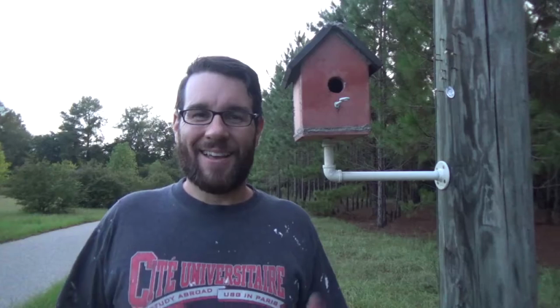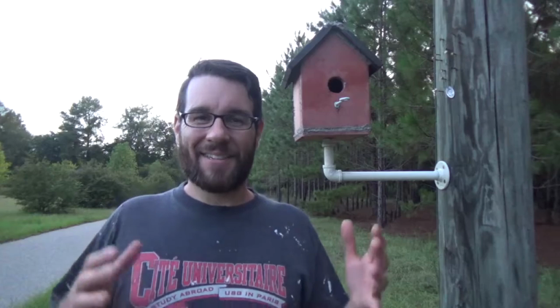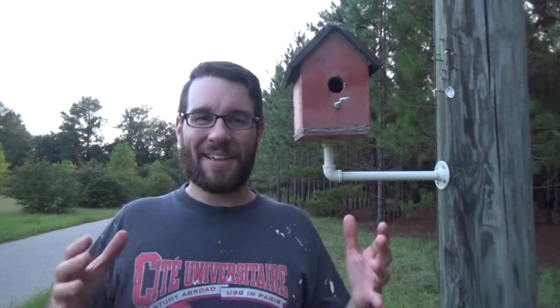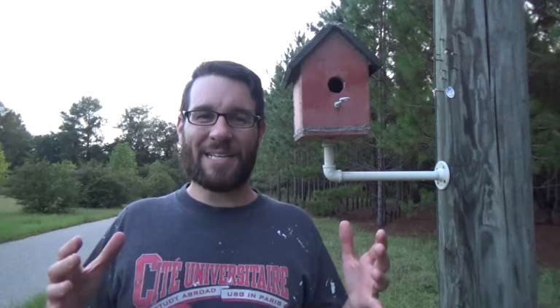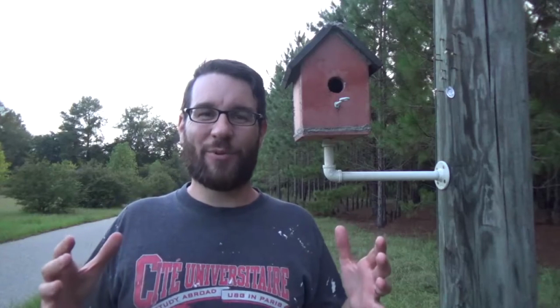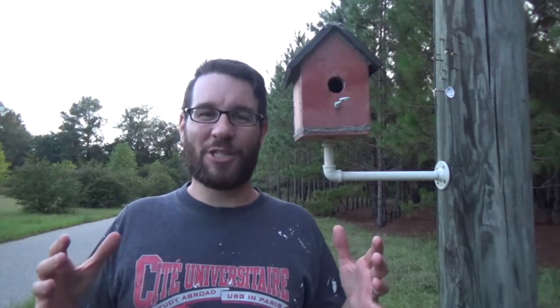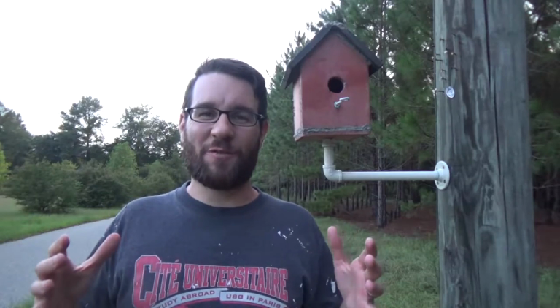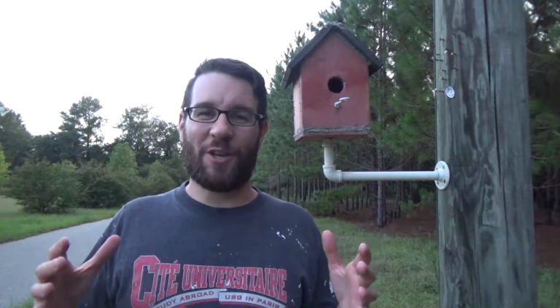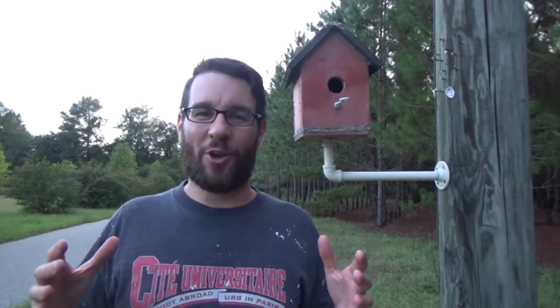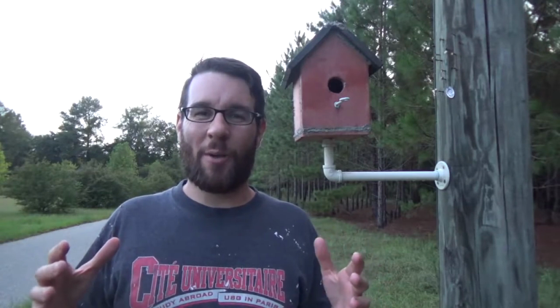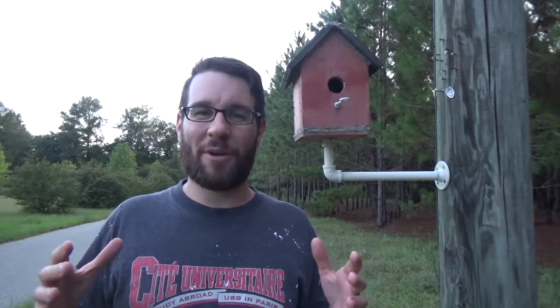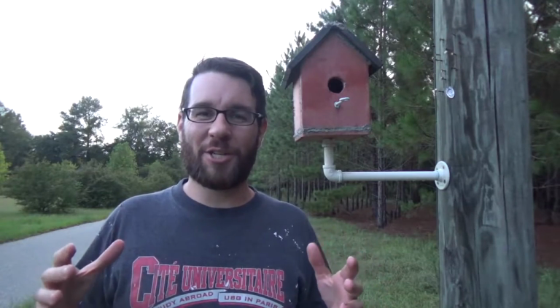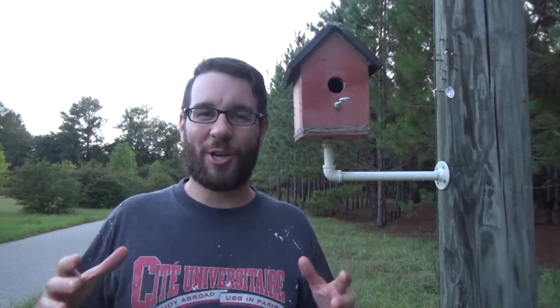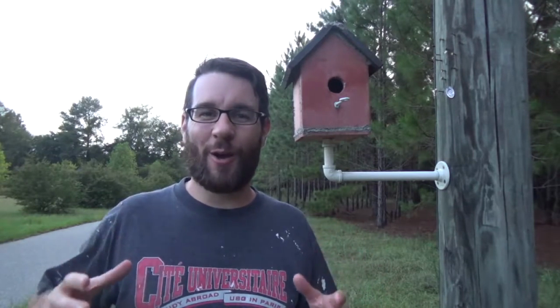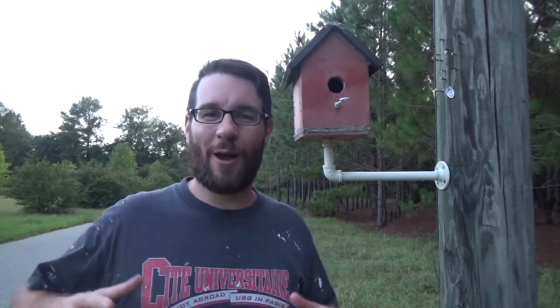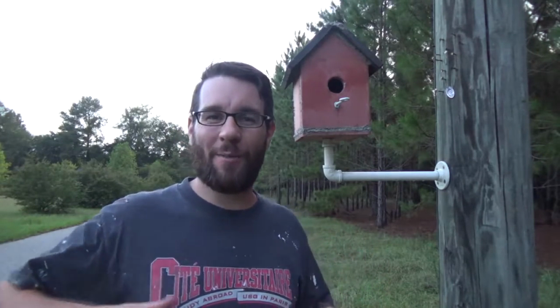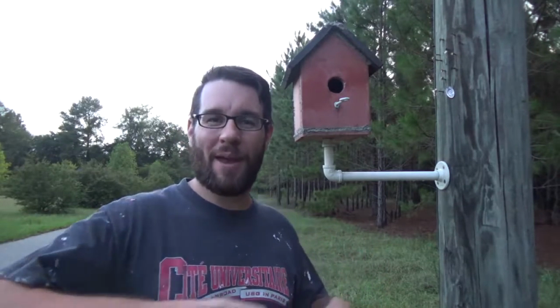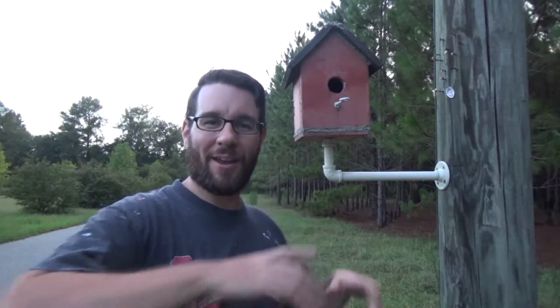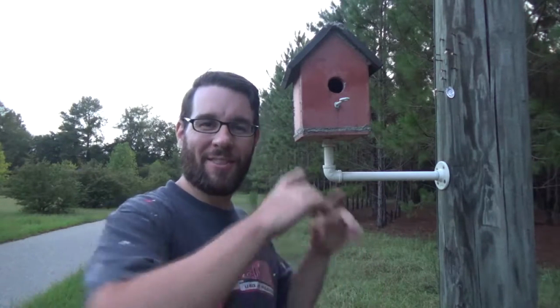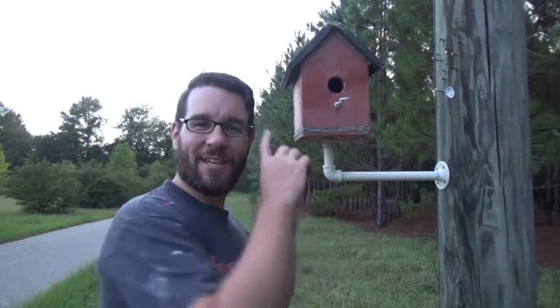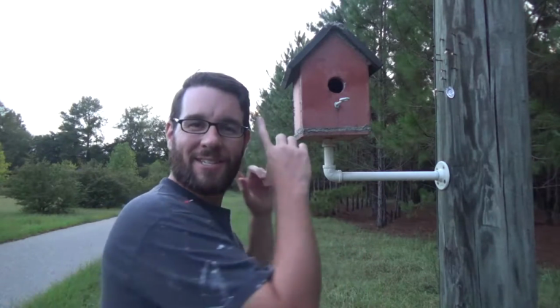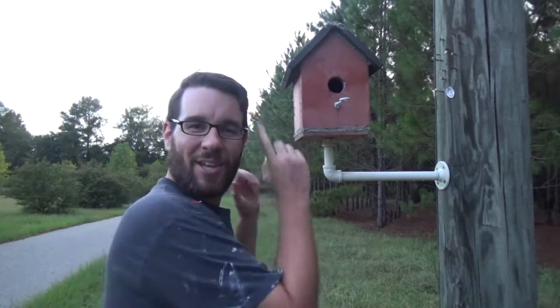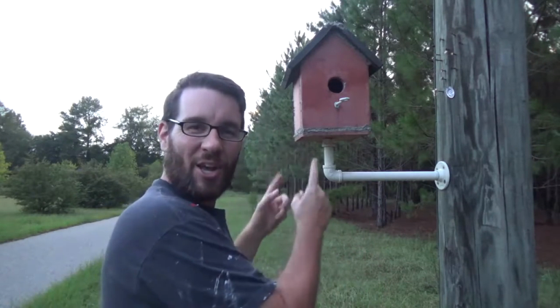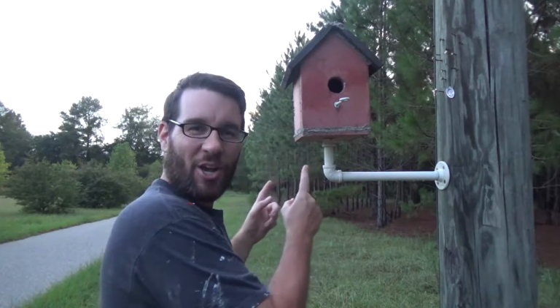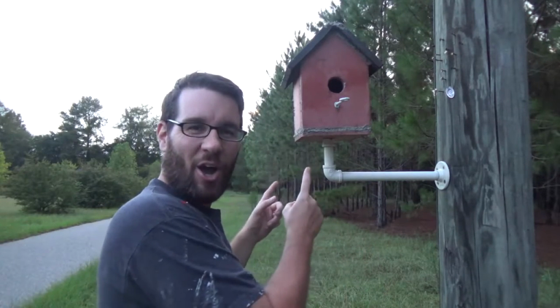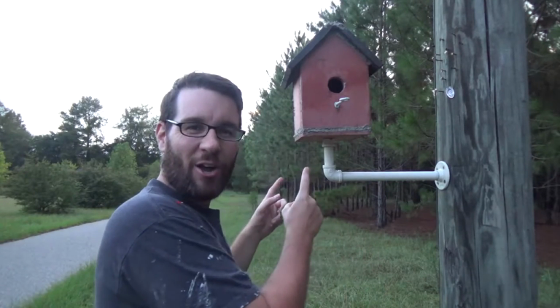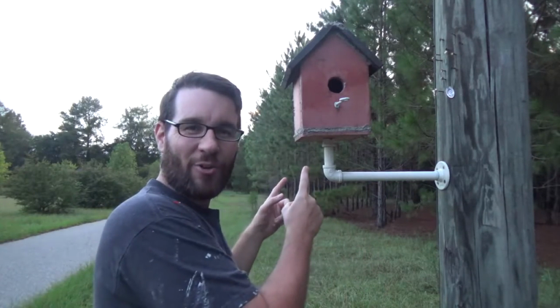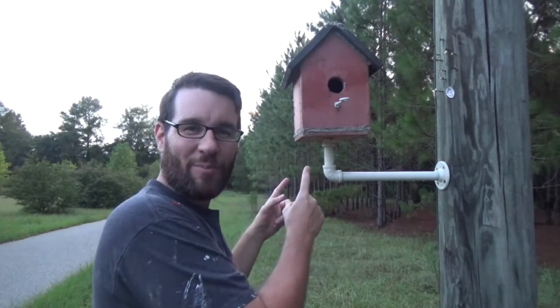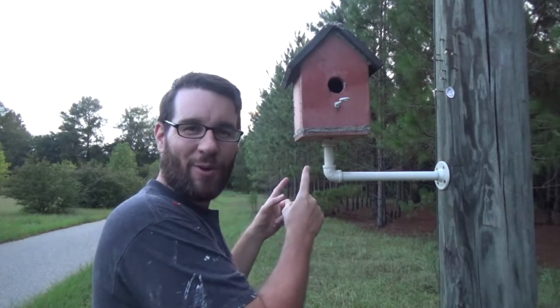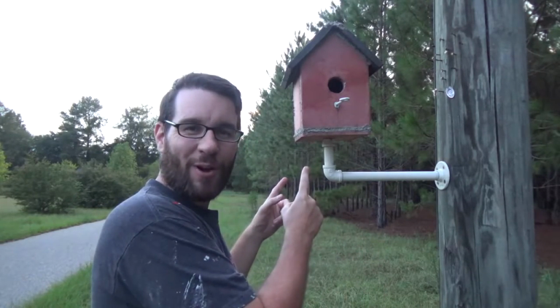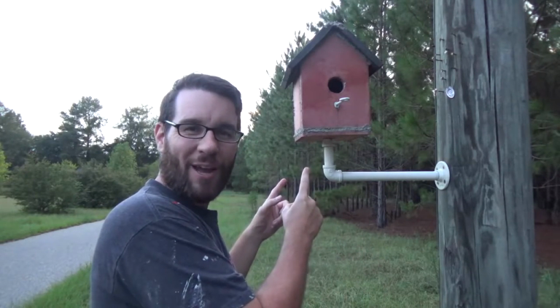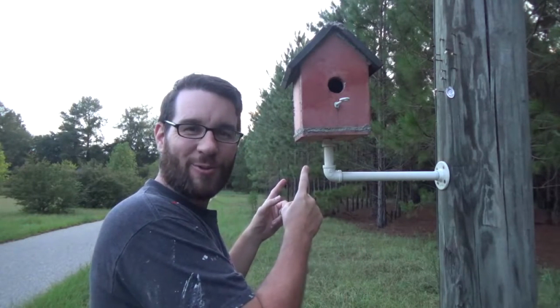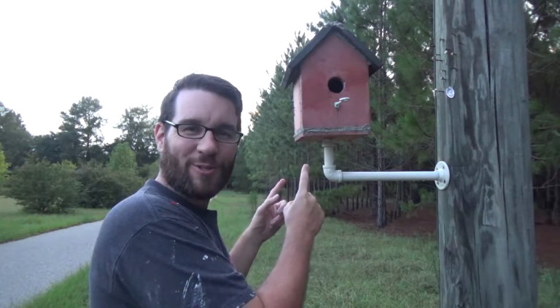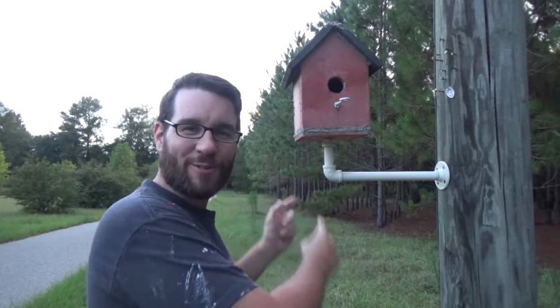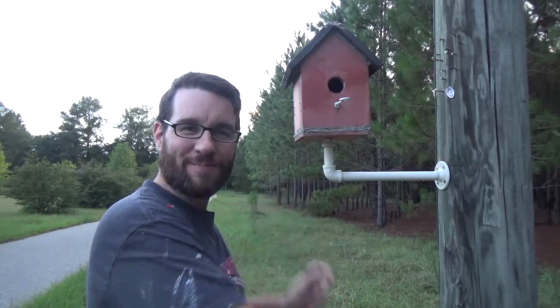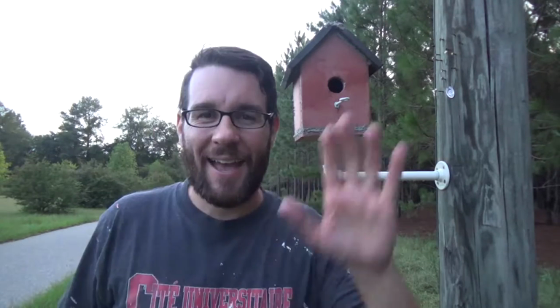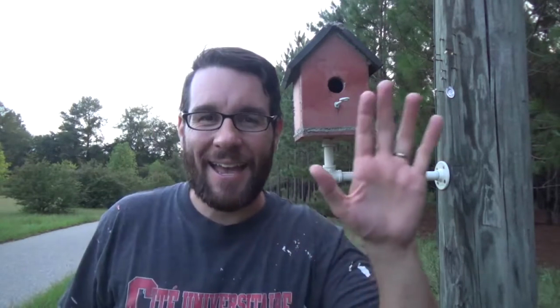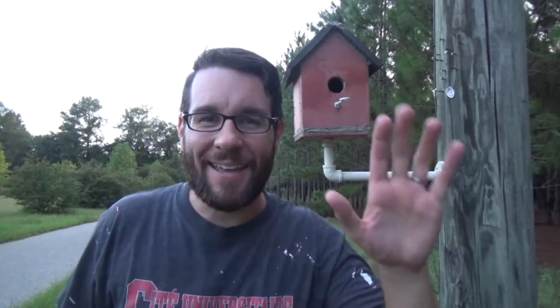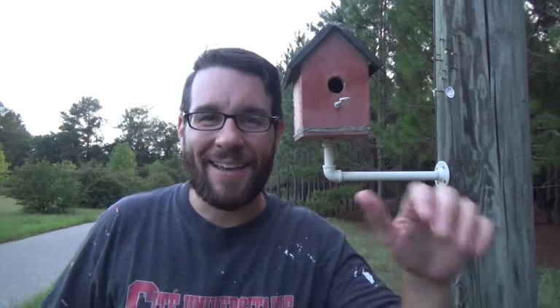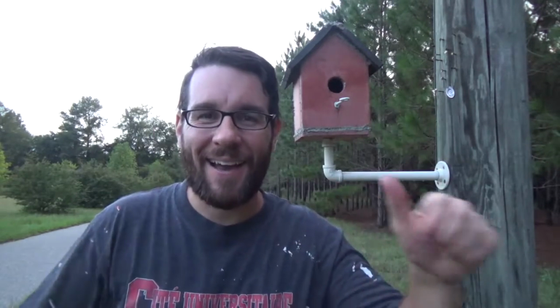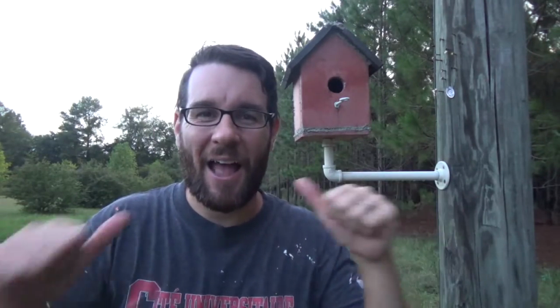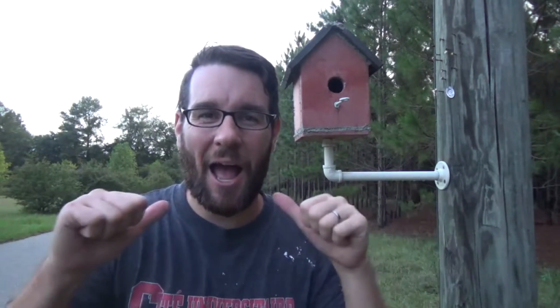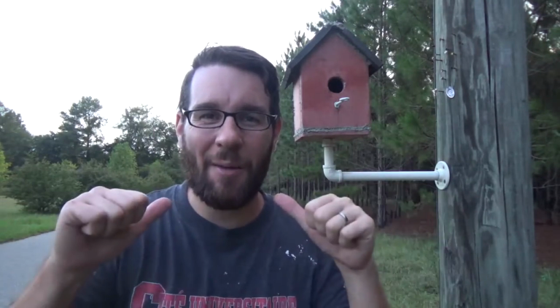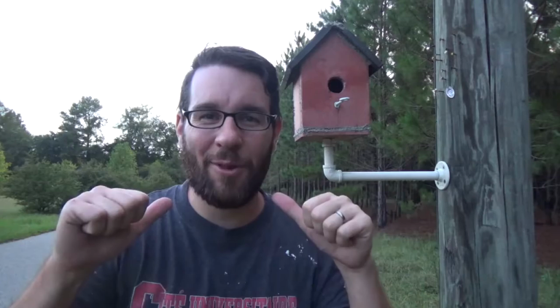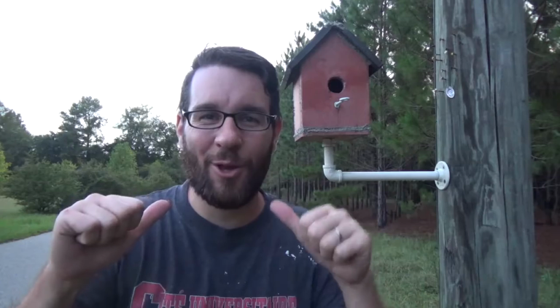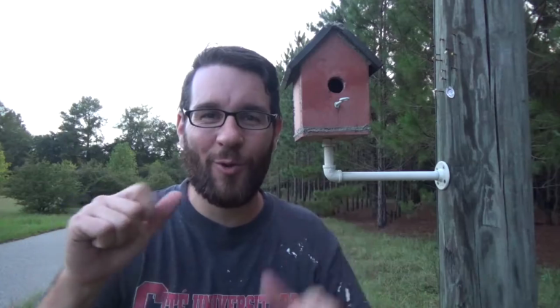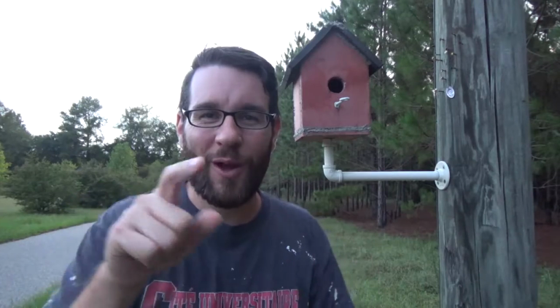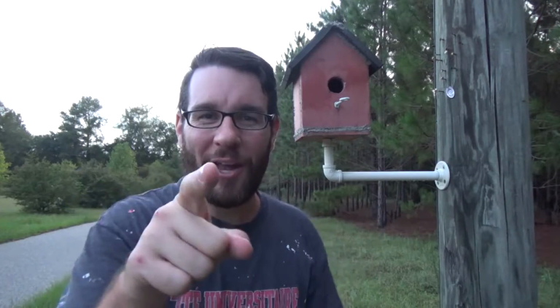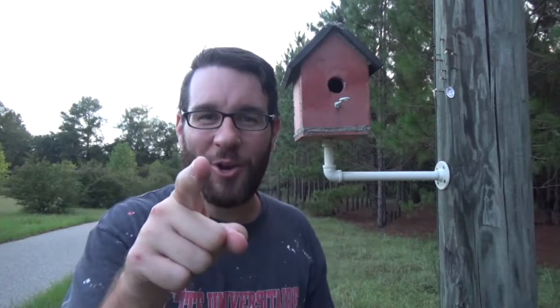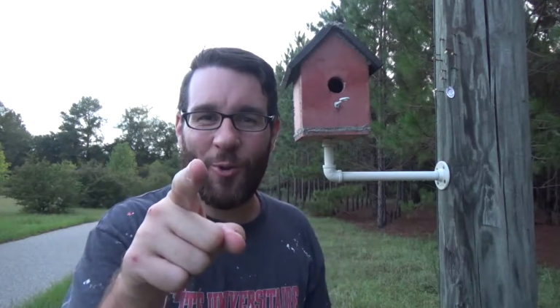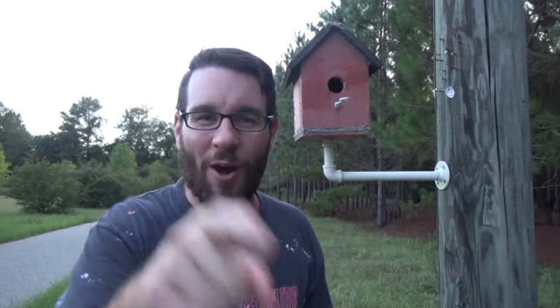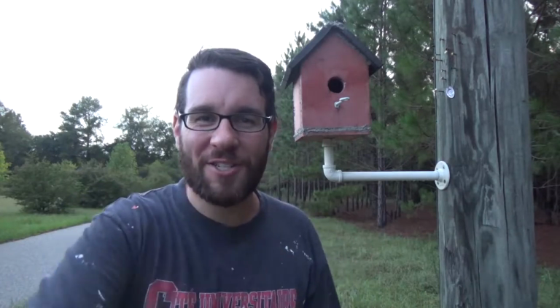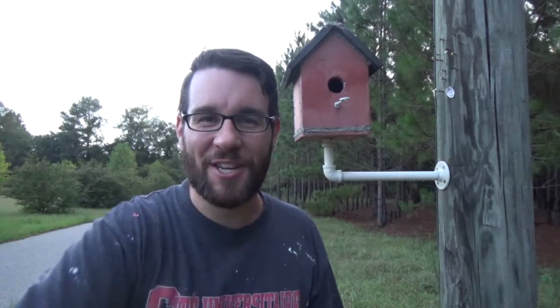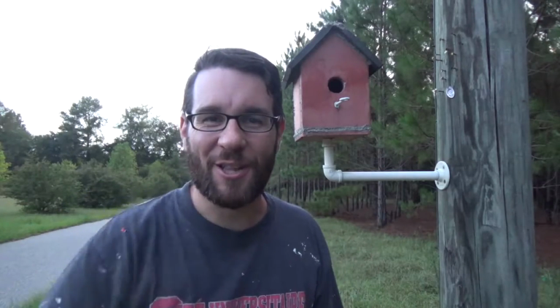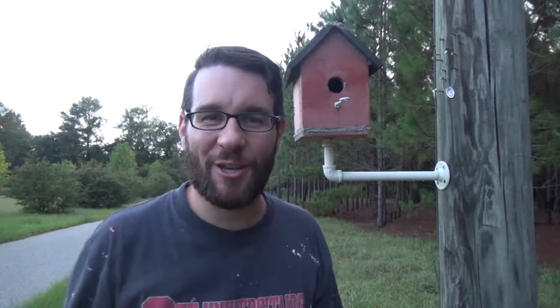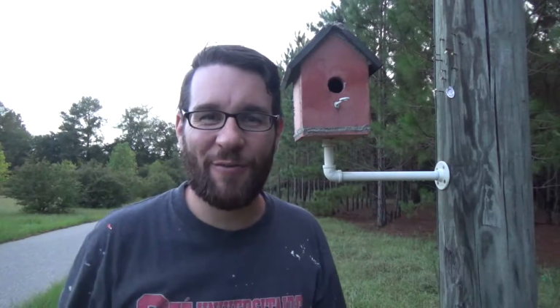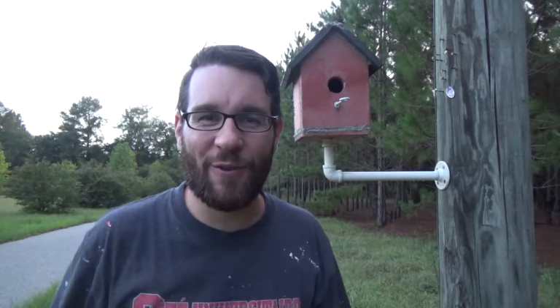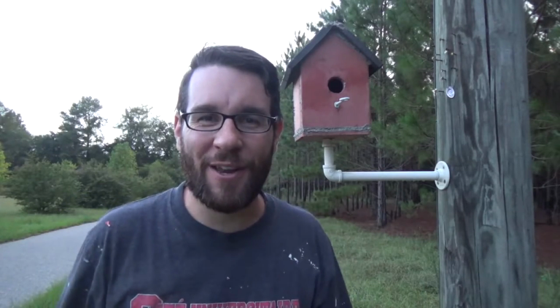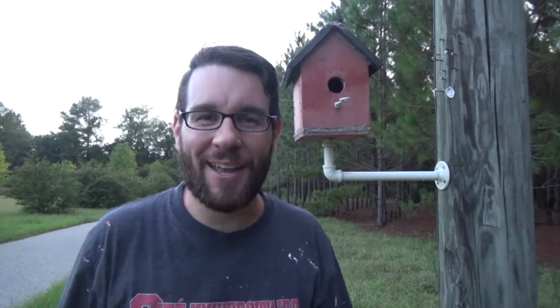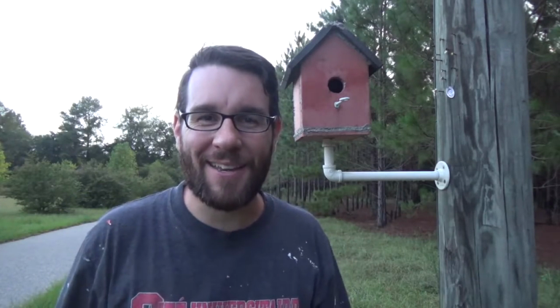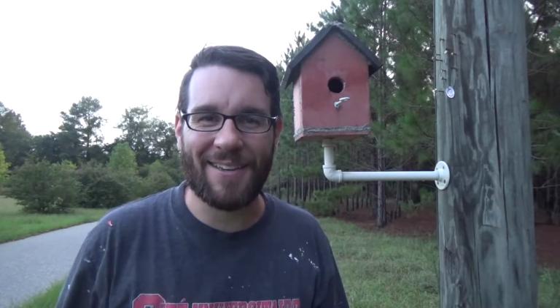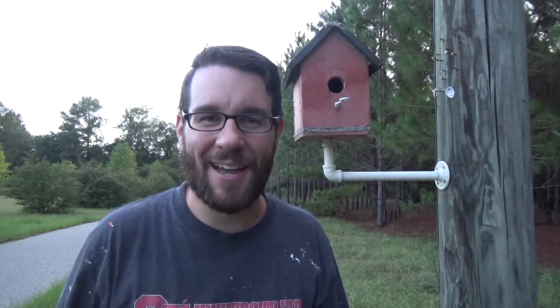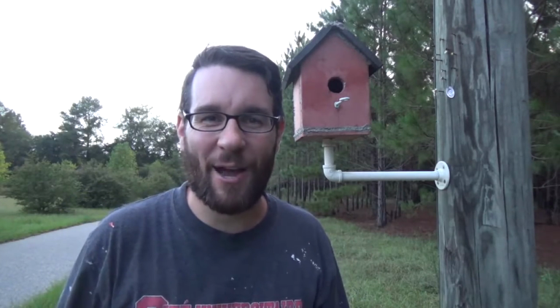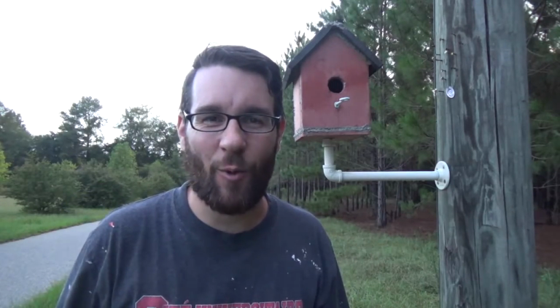In today's project video, I'm going to show you how I made this concrete birdhouse. Hey, I'm Lou, and you're watching Live Free and DIY.